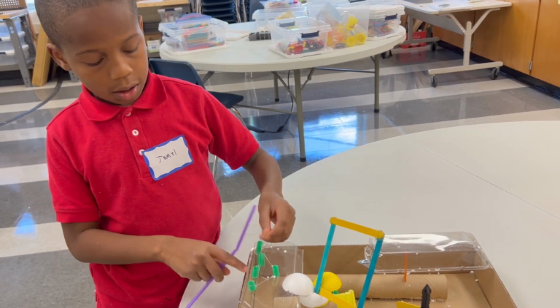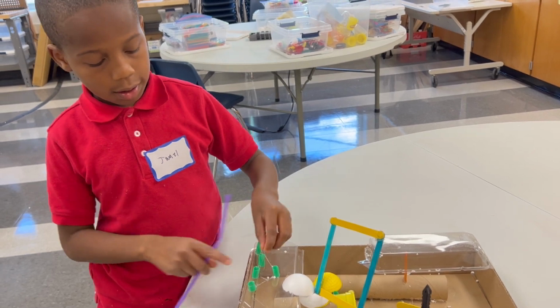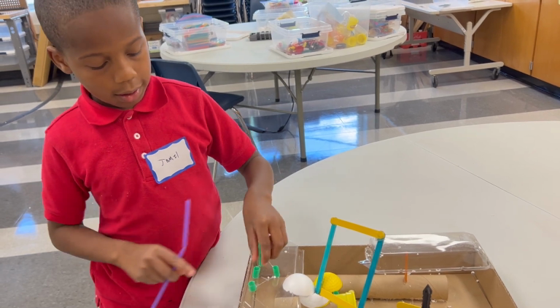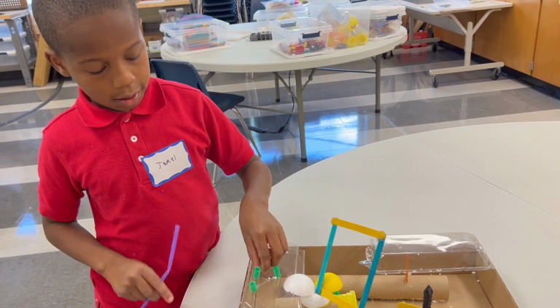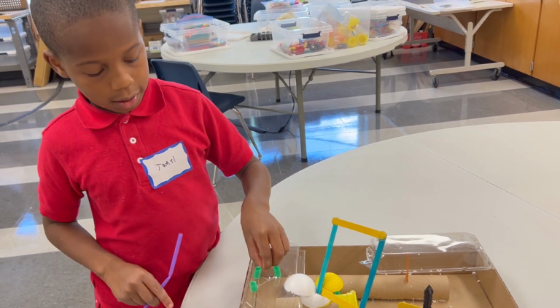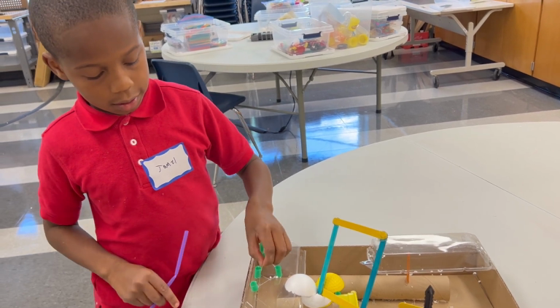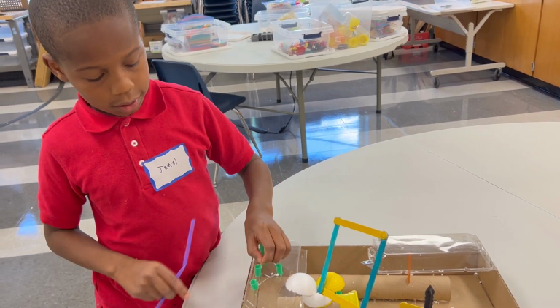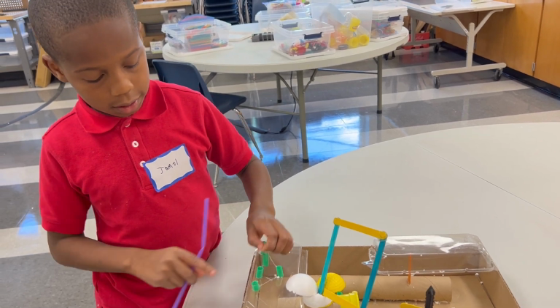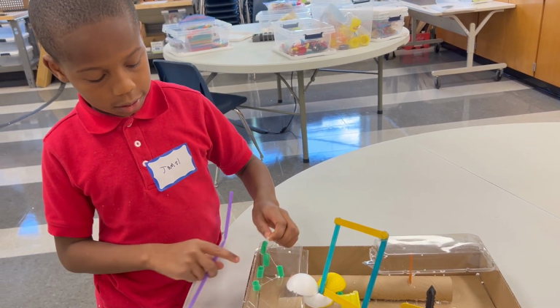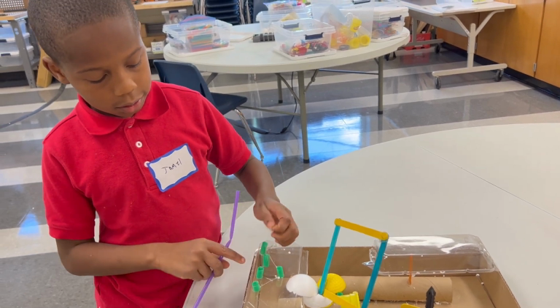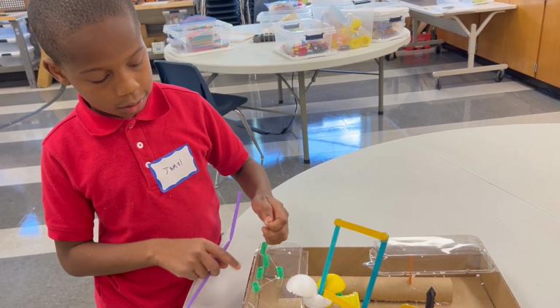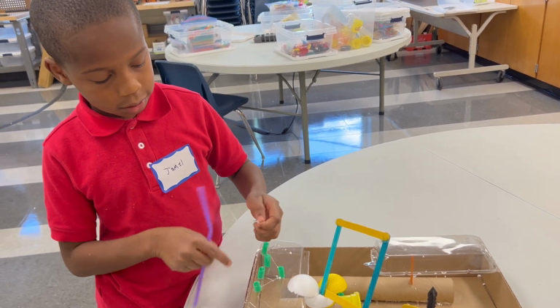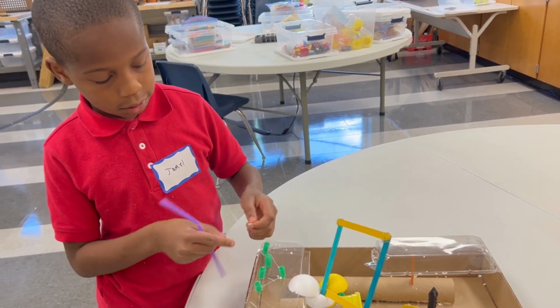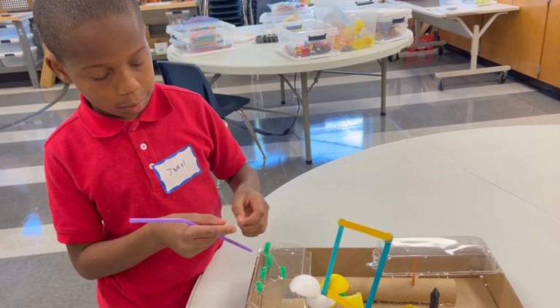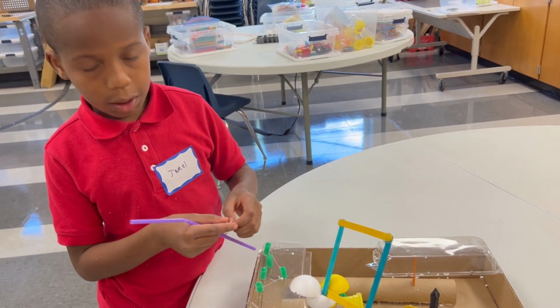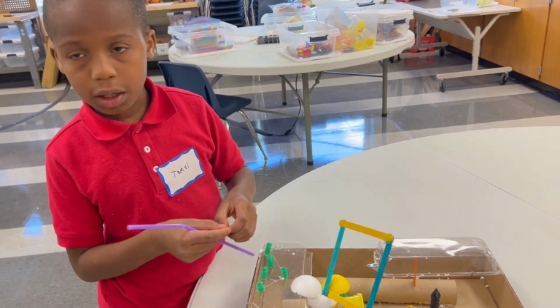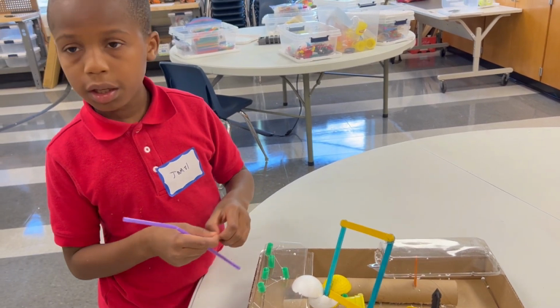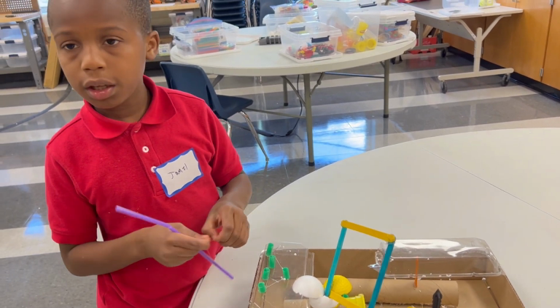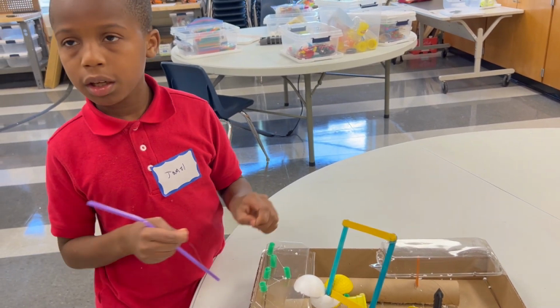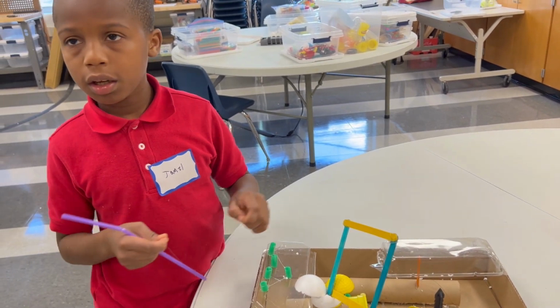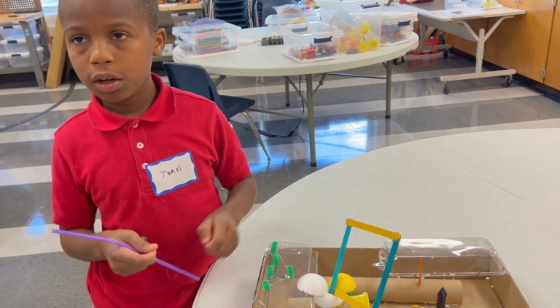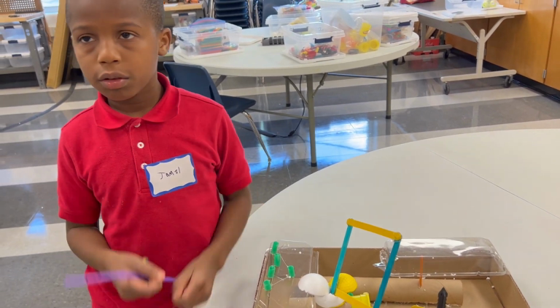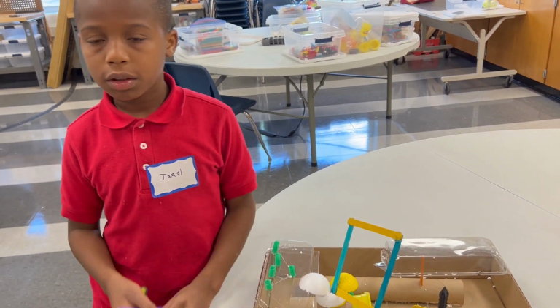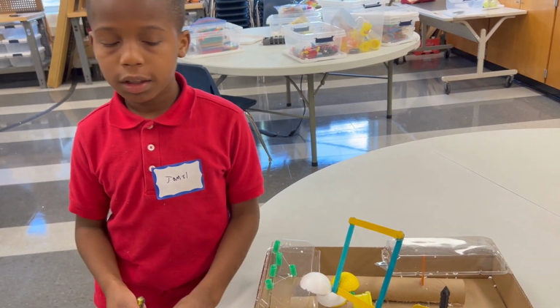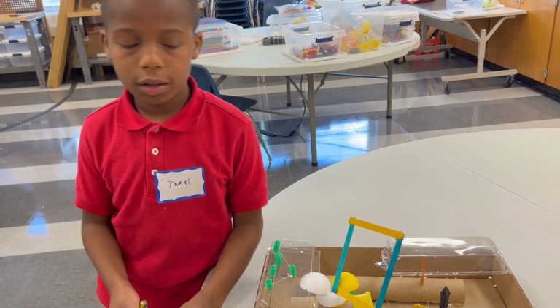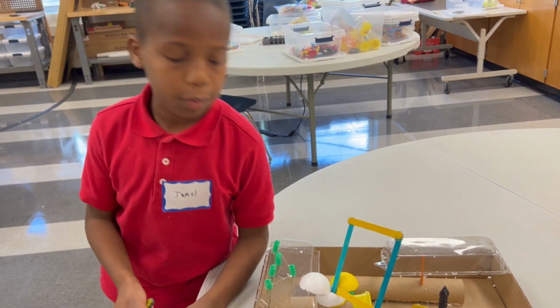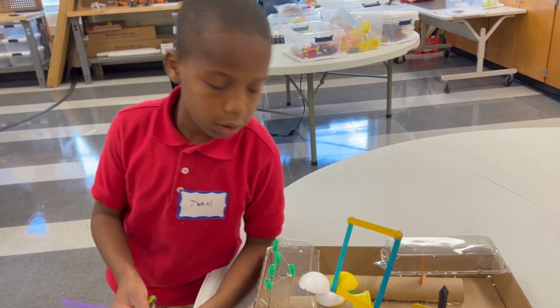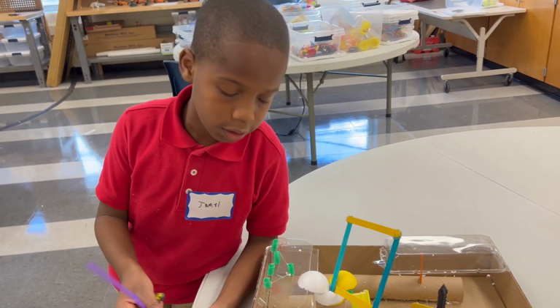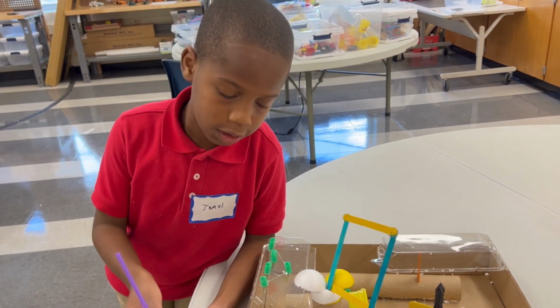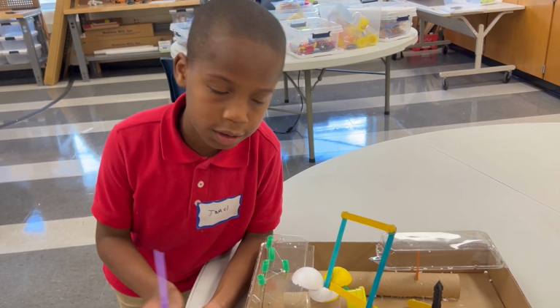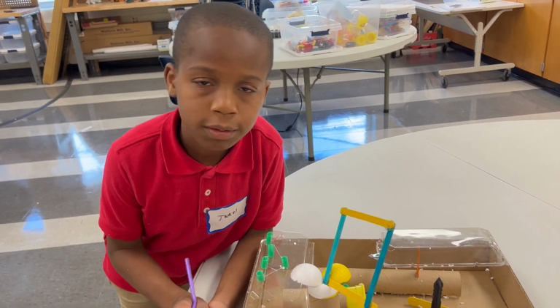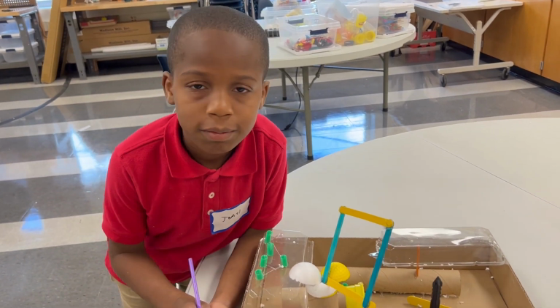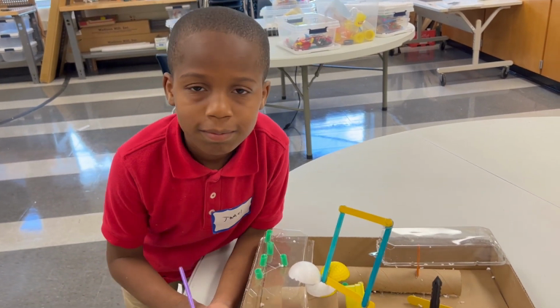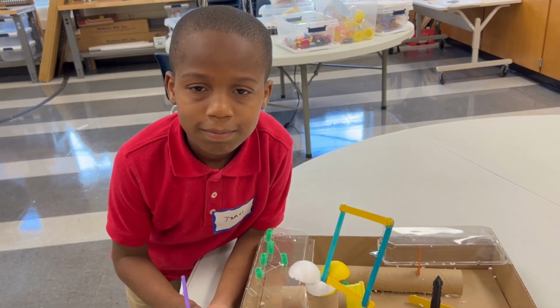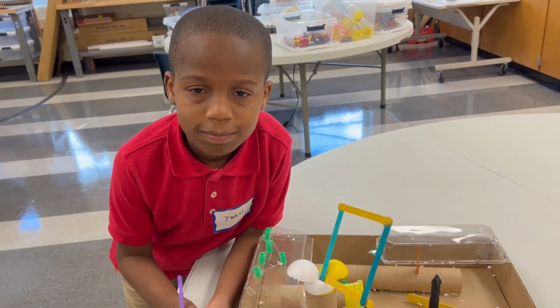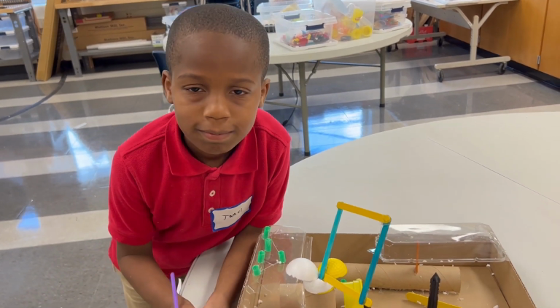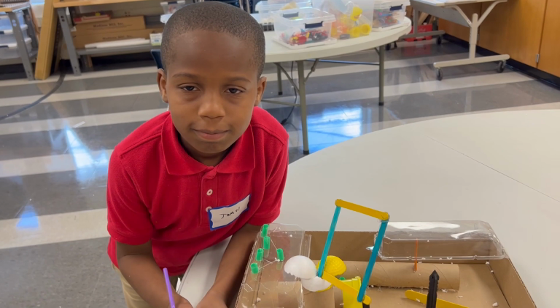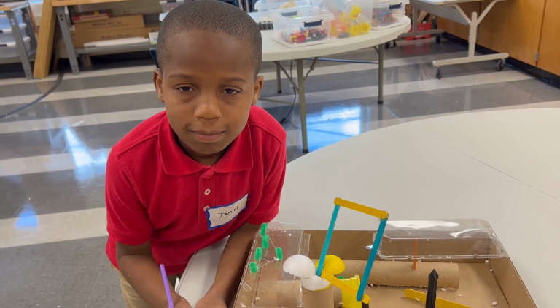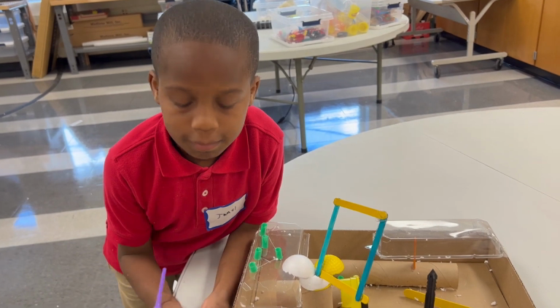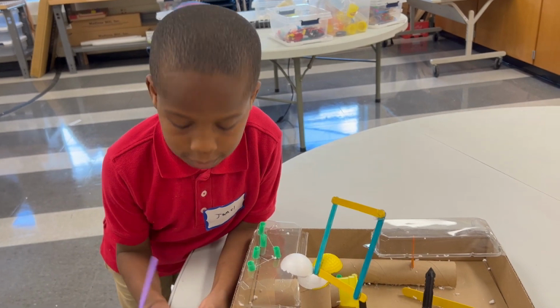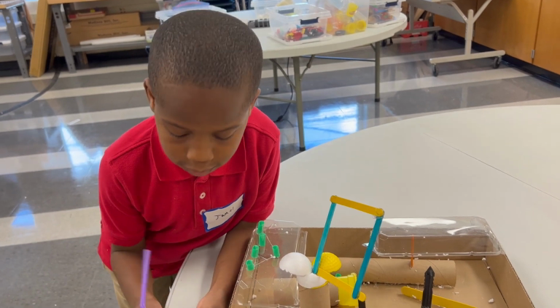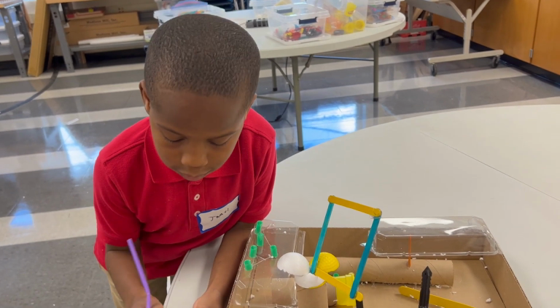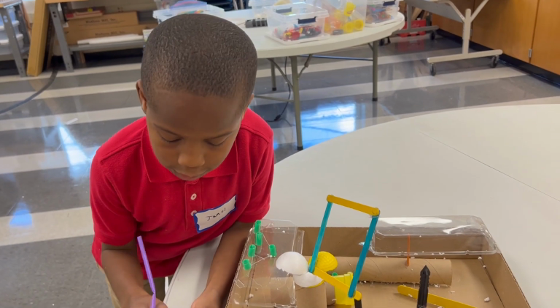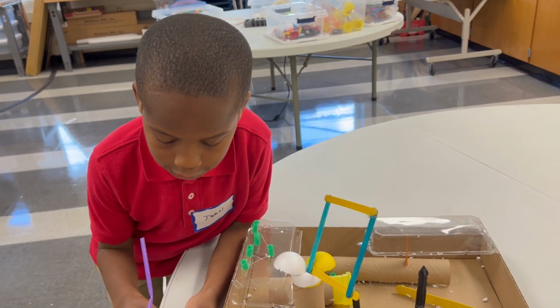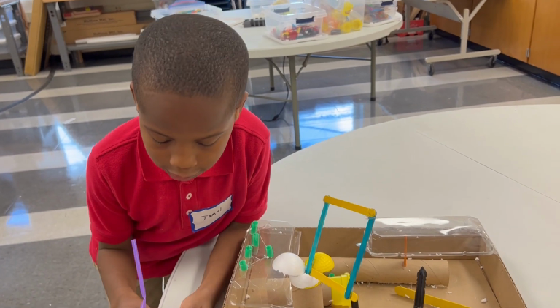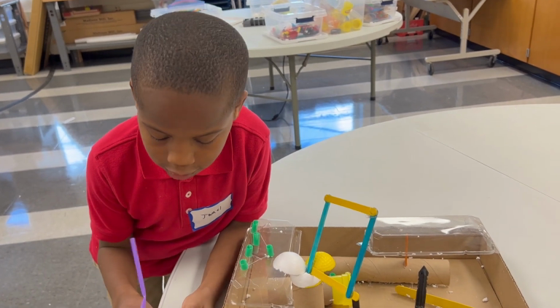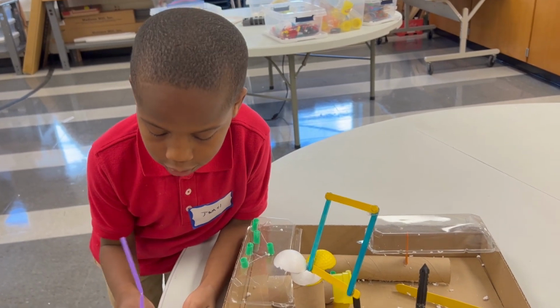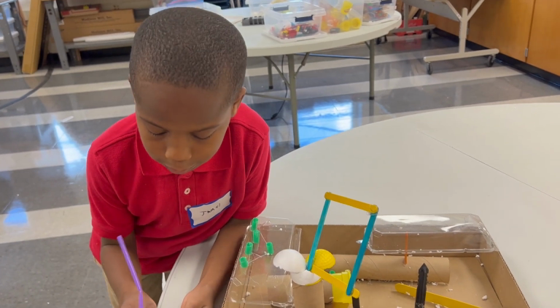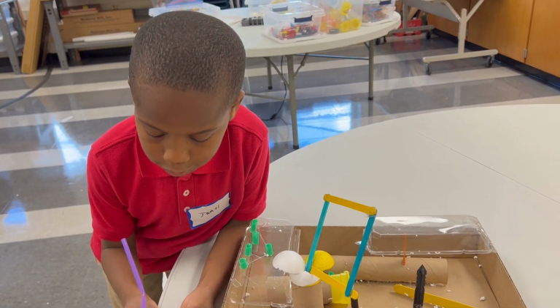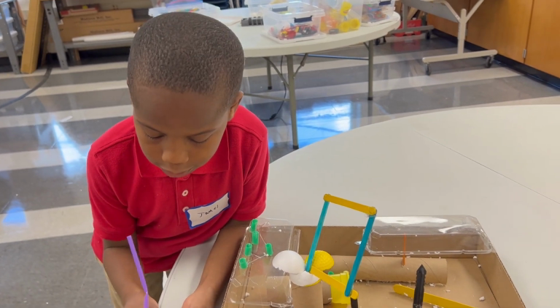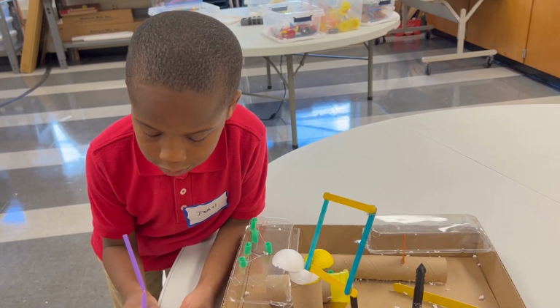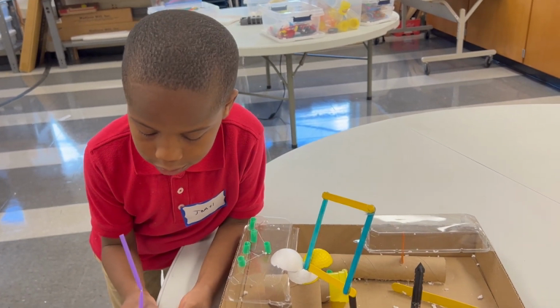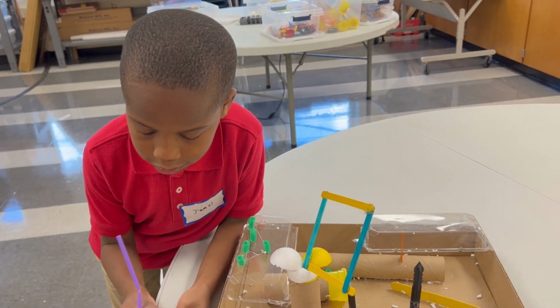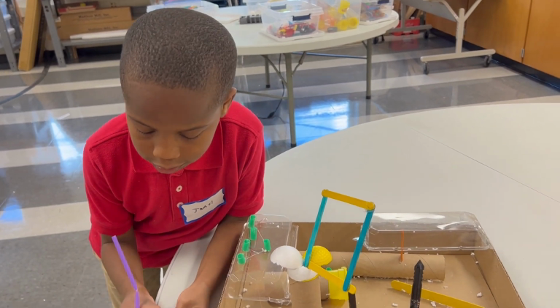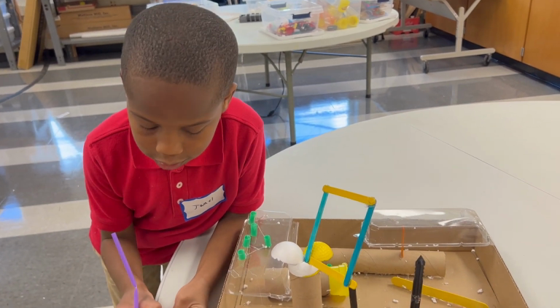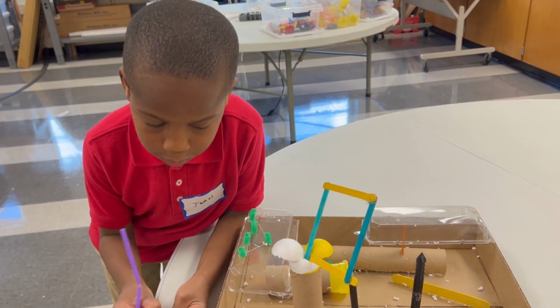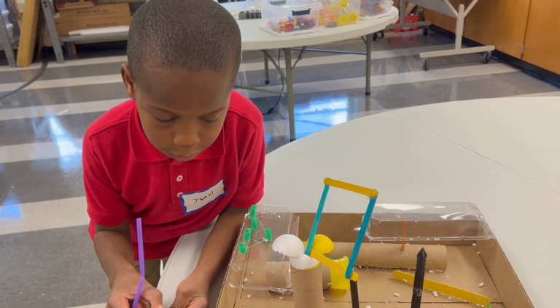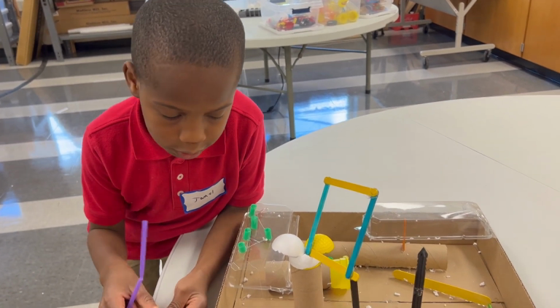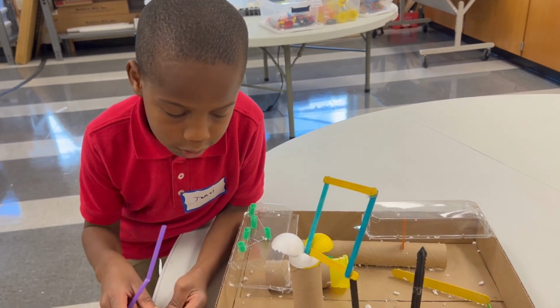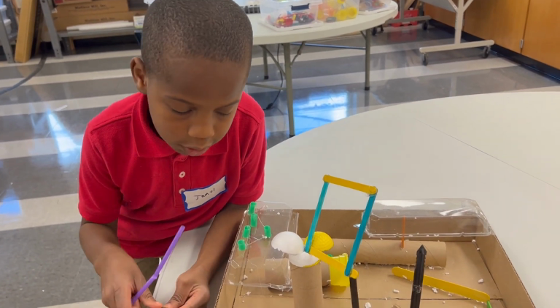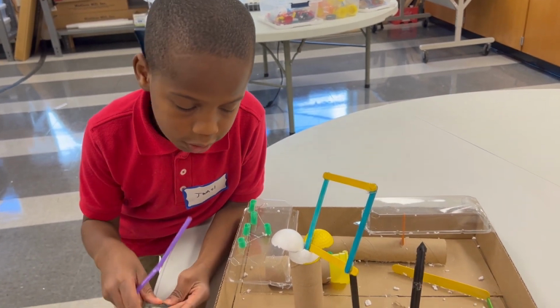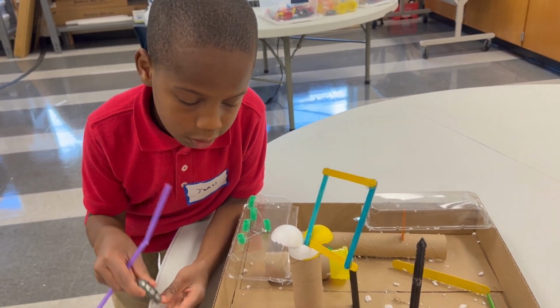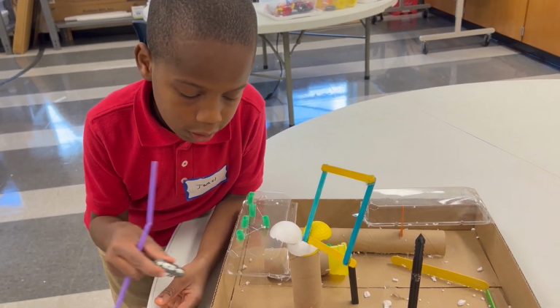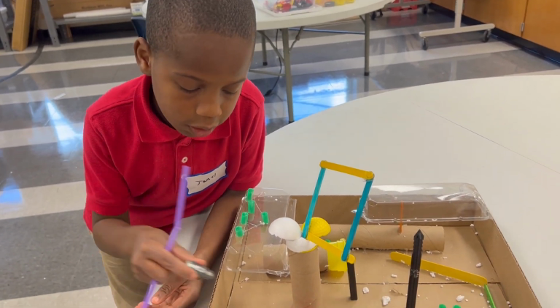And yeah, so this is my whole entire project. Put your hexbug in there and let me just start this thing.